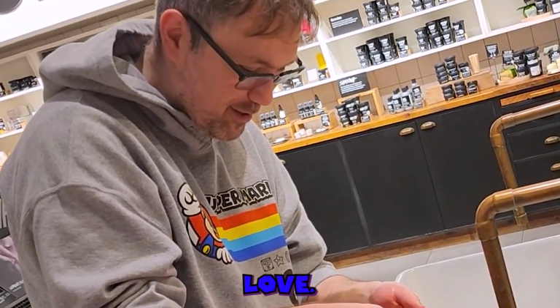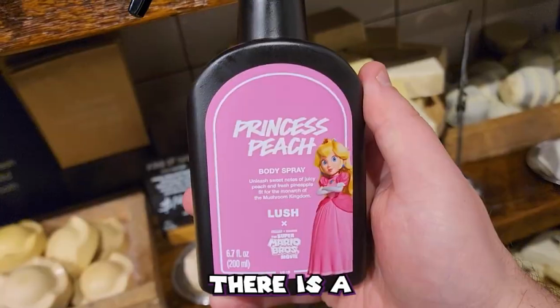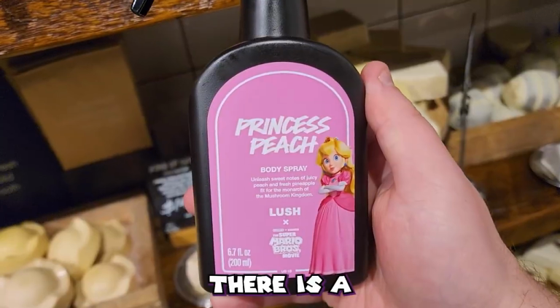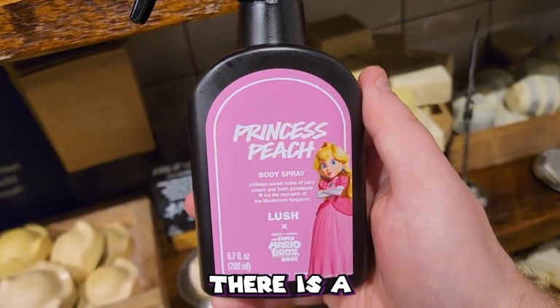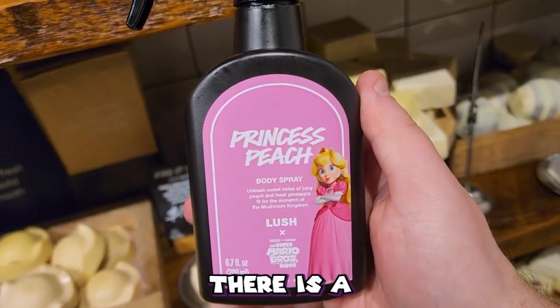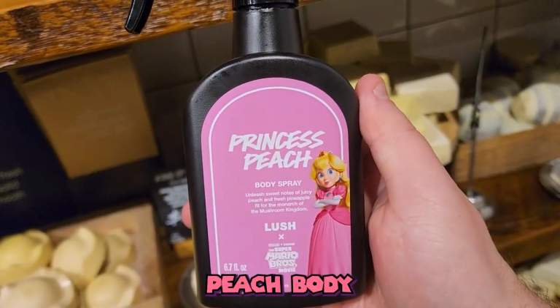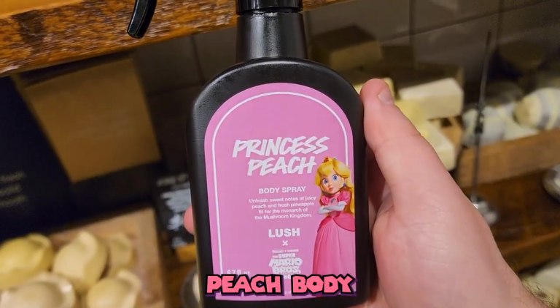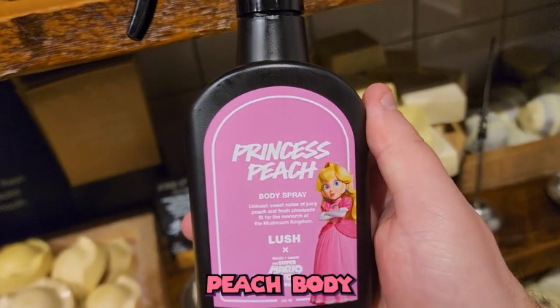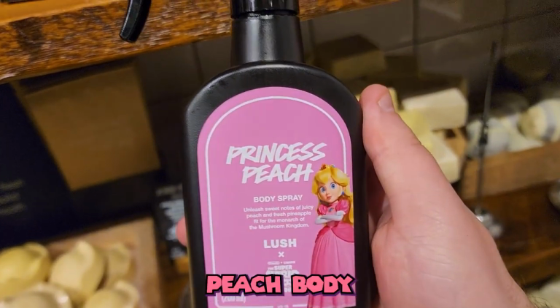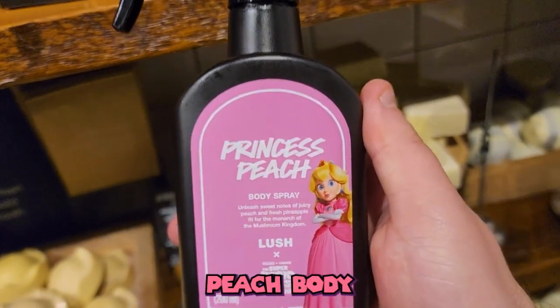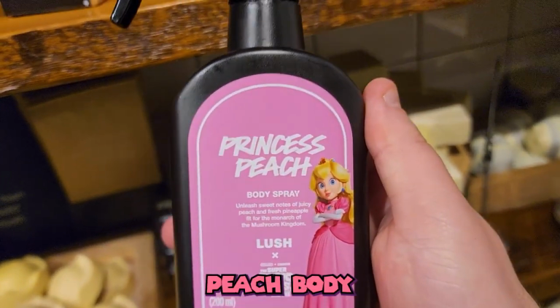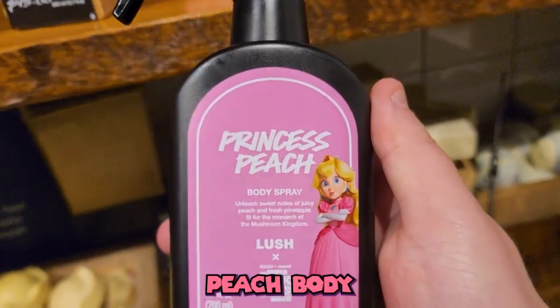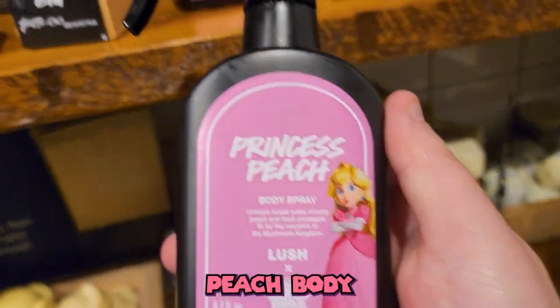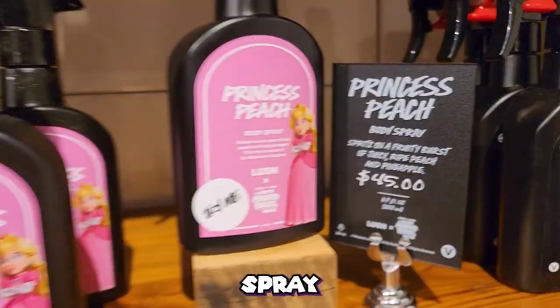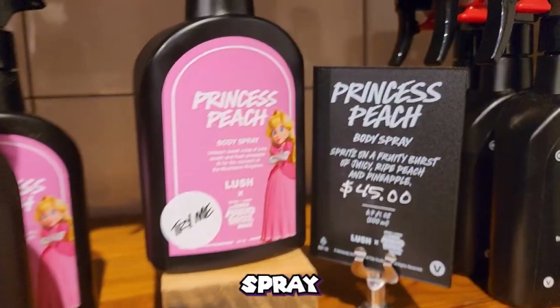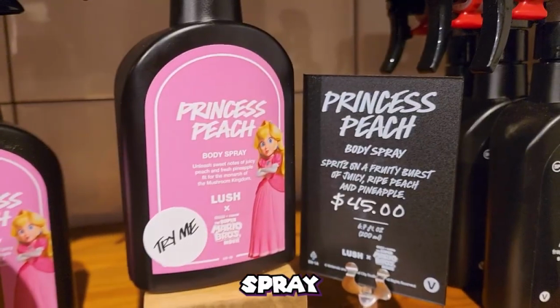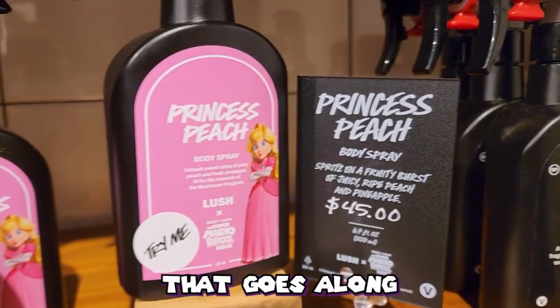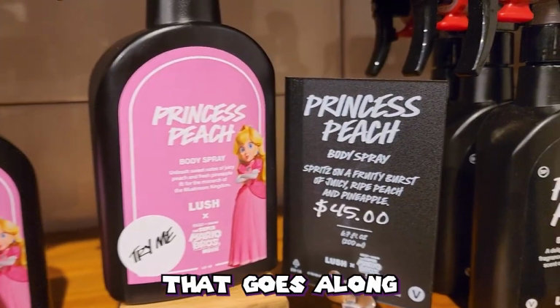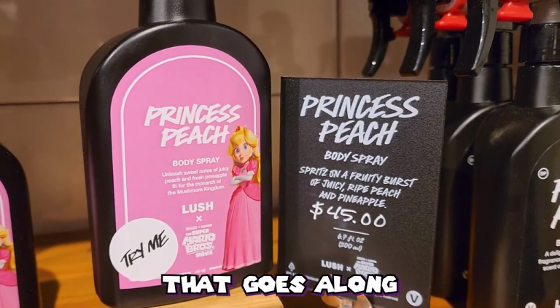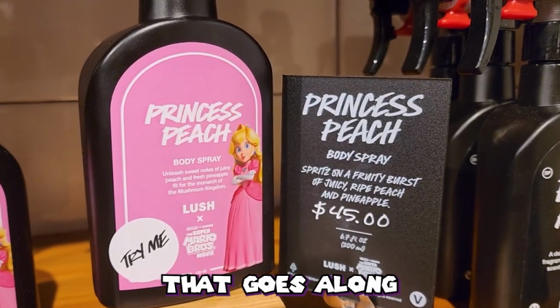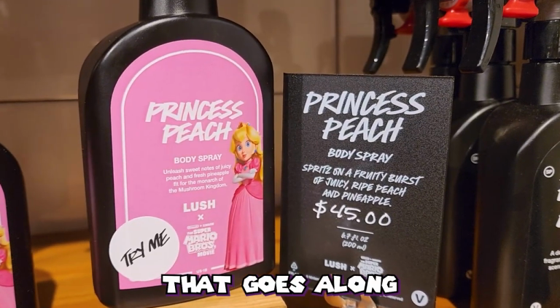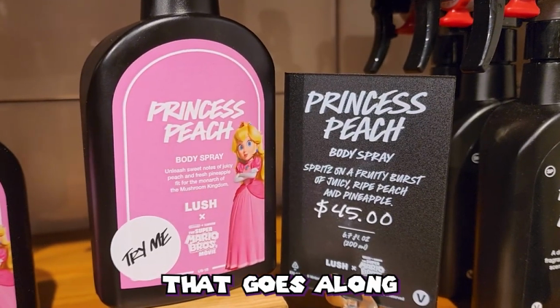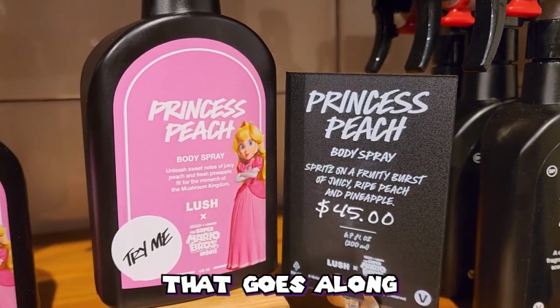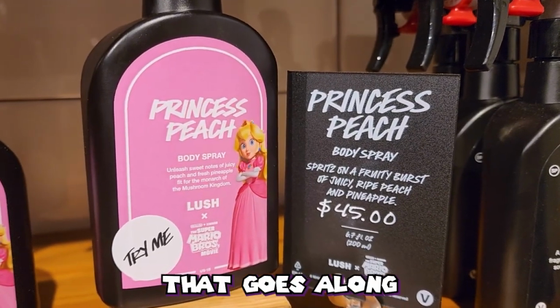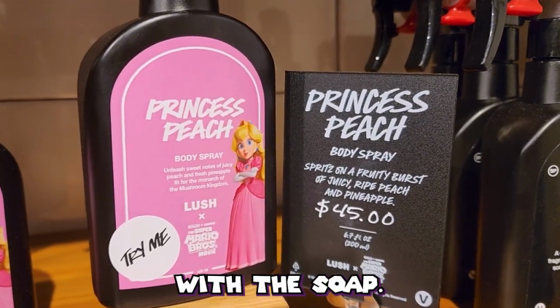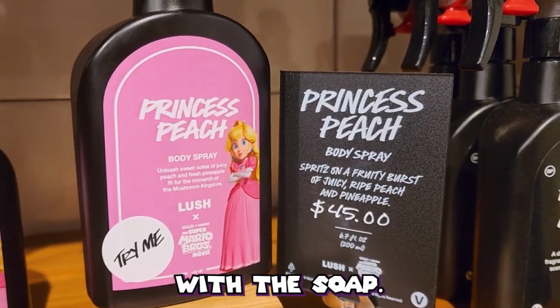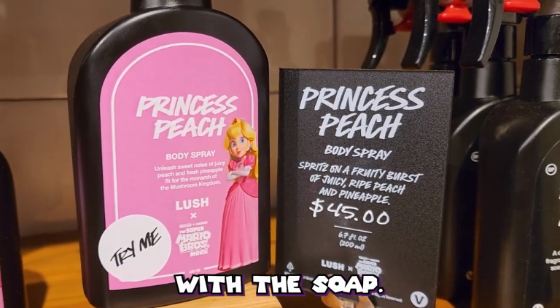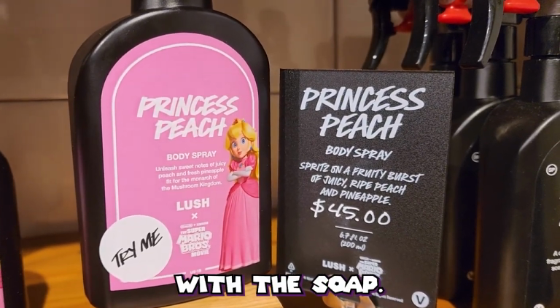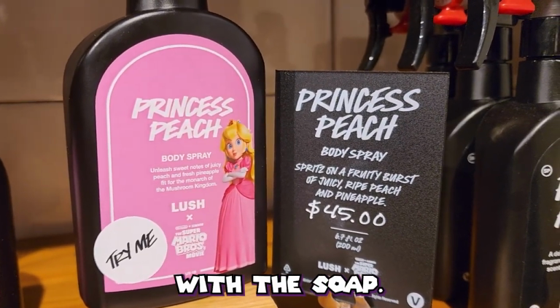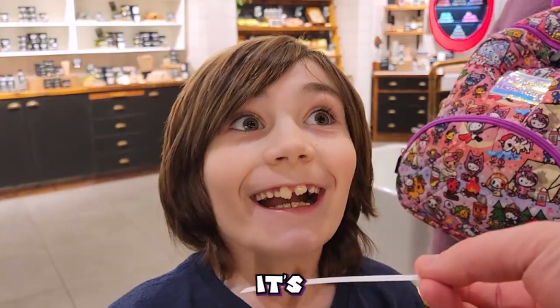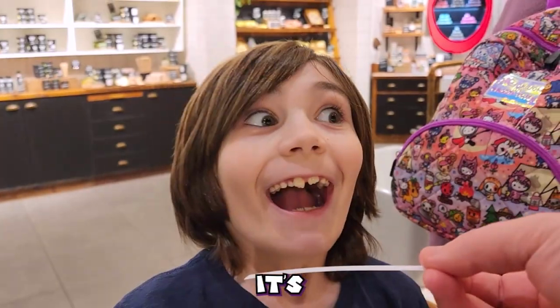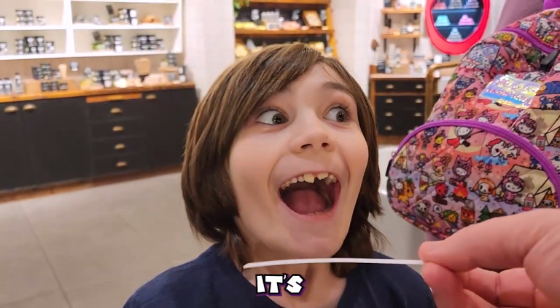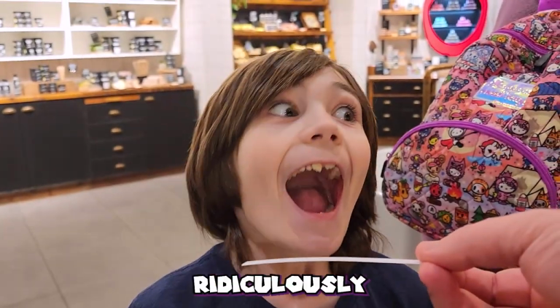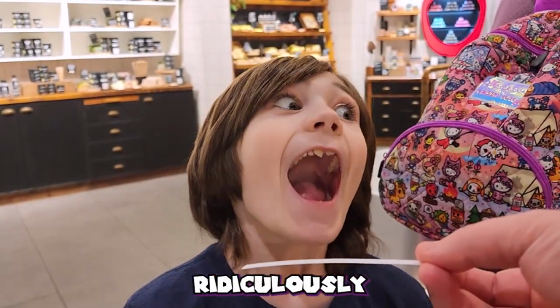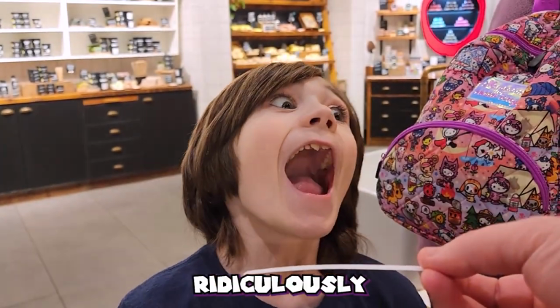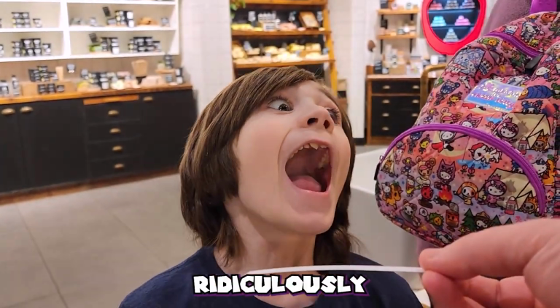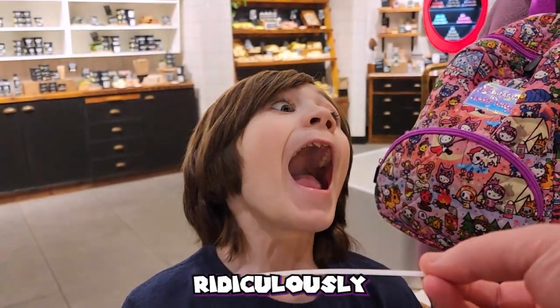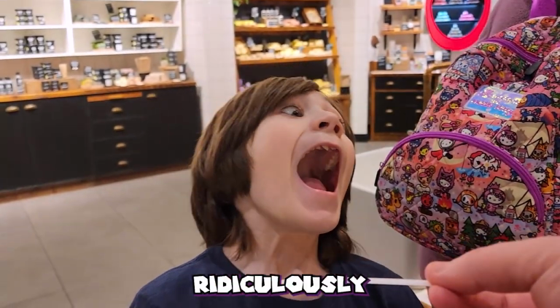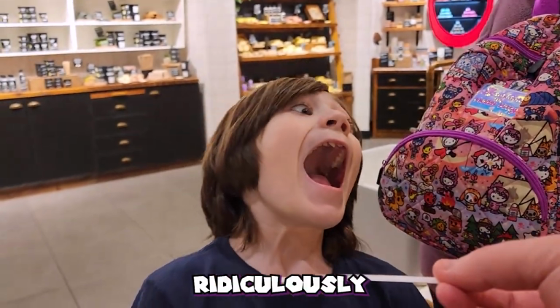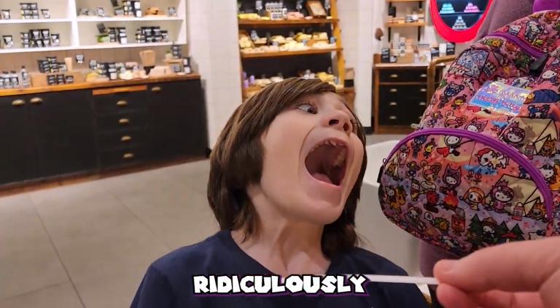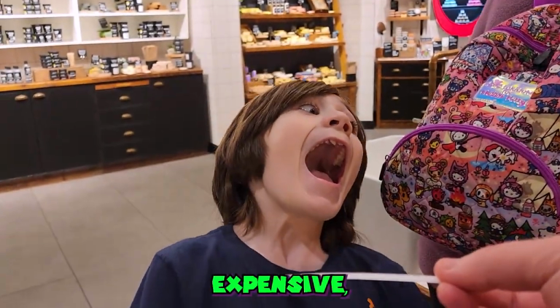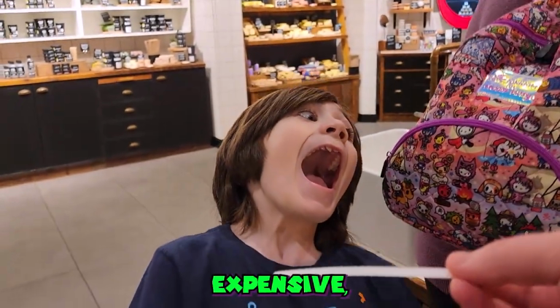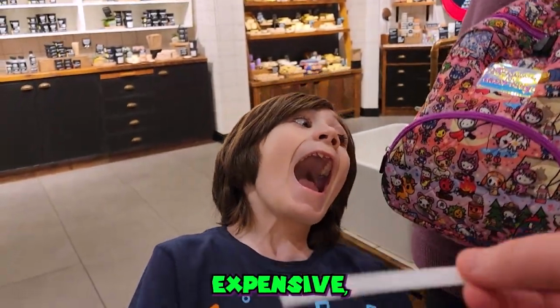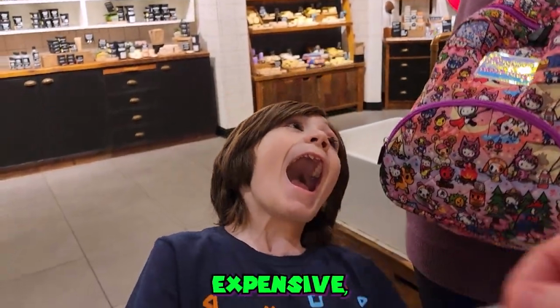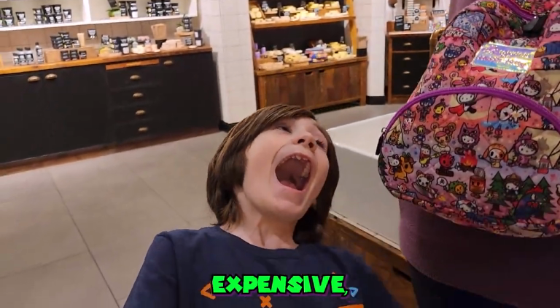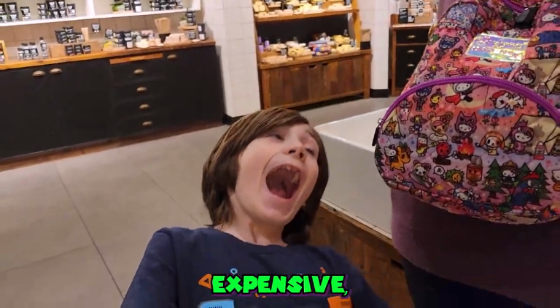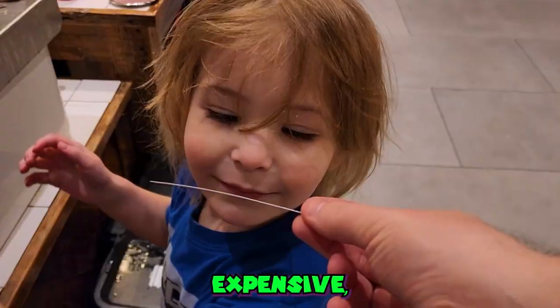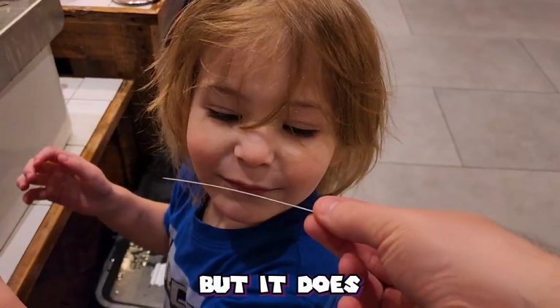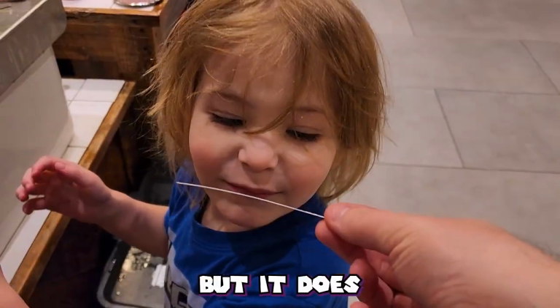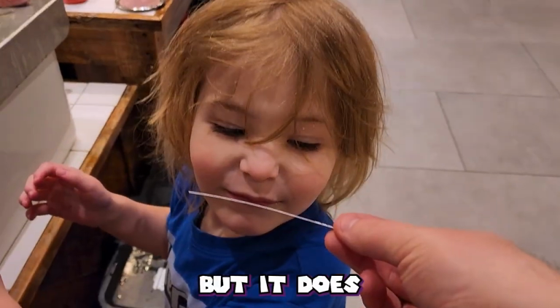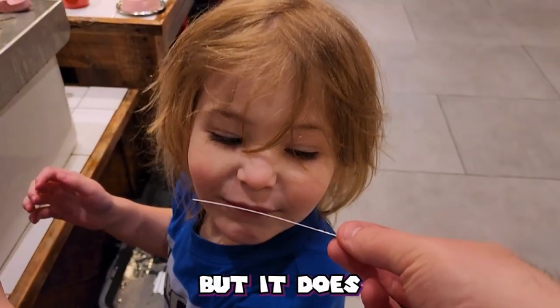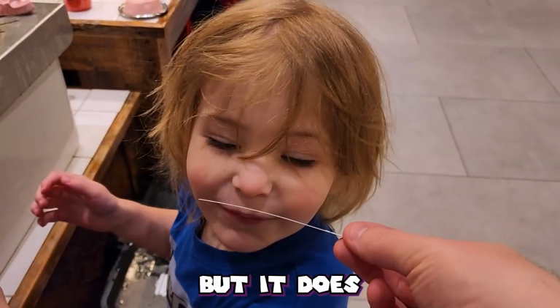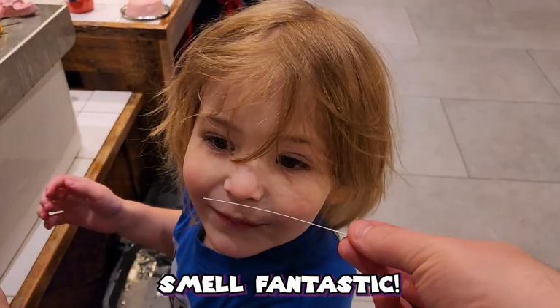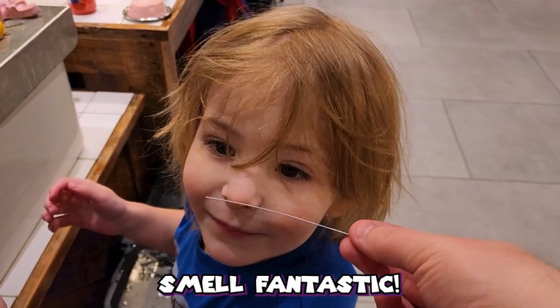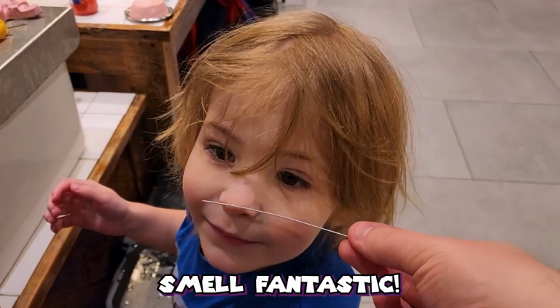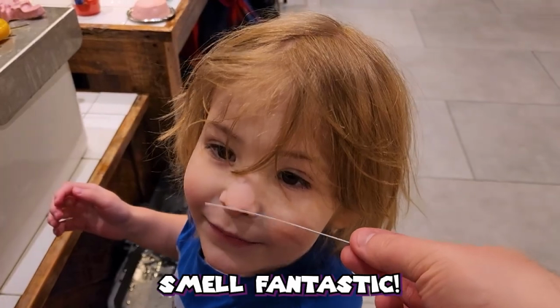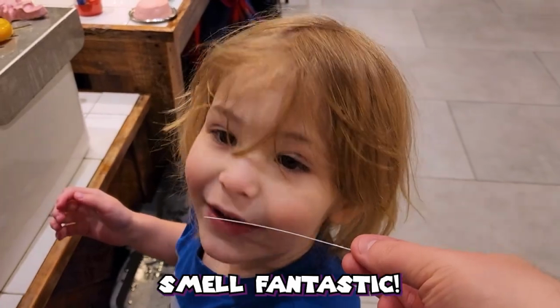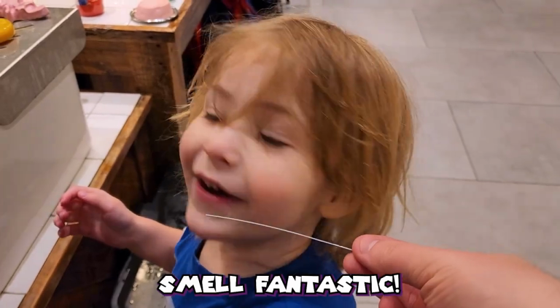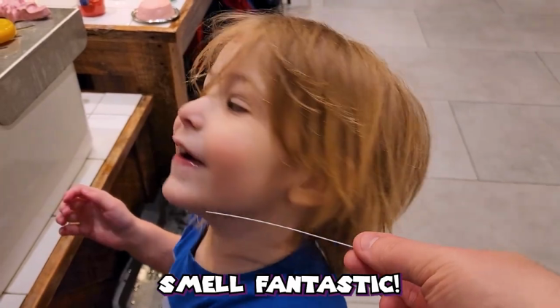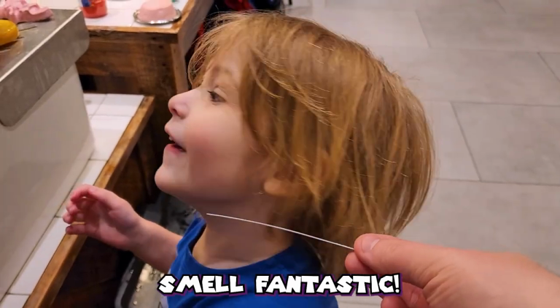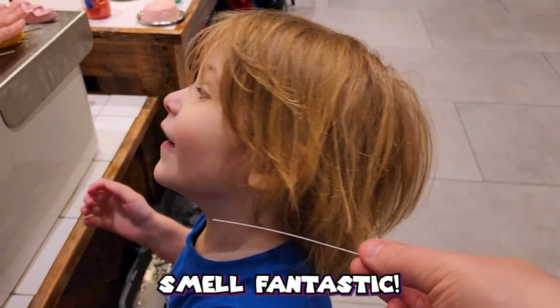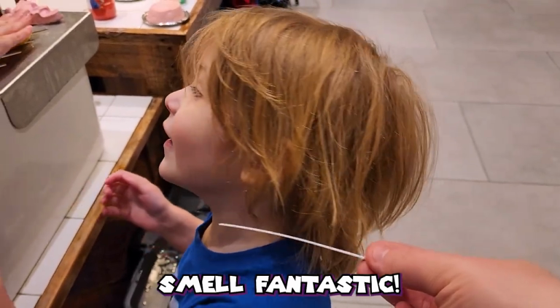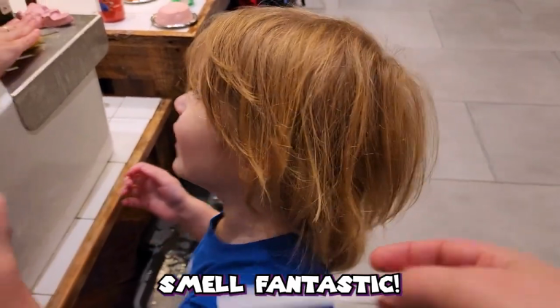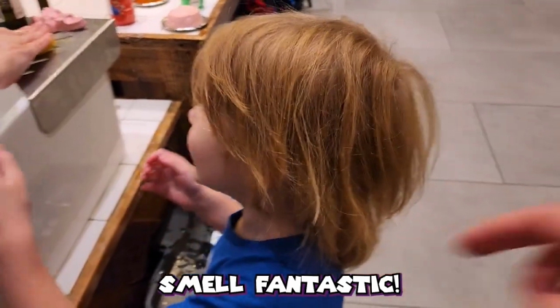There is a peach body spray that goes along with the soap. It's ridiculously expensive, but it does smell fantastic.